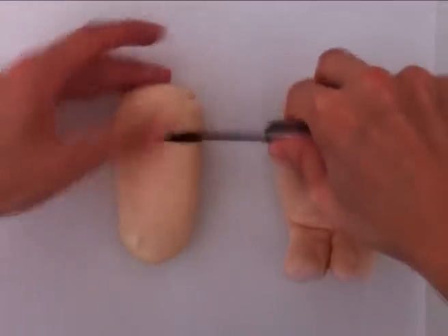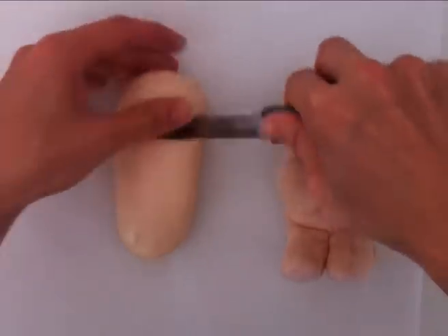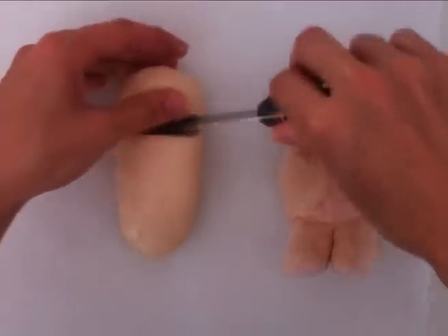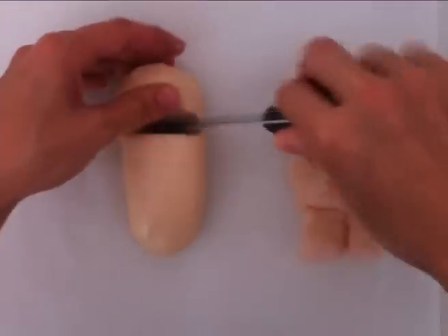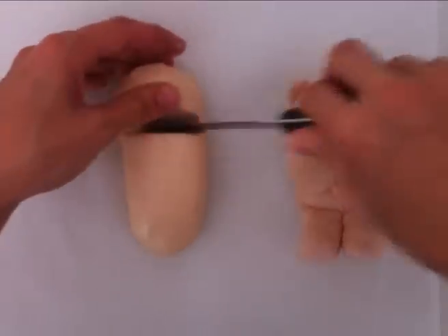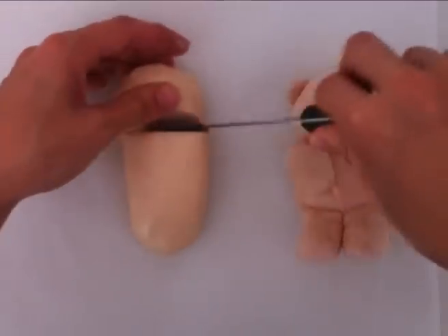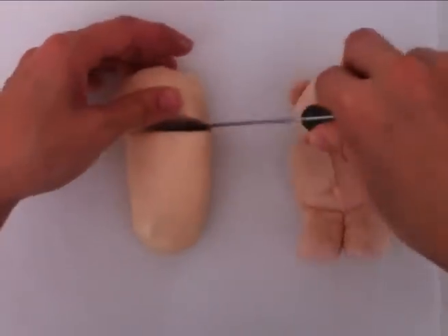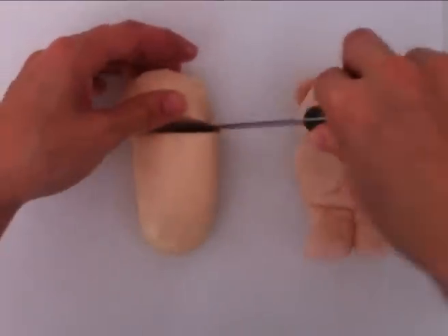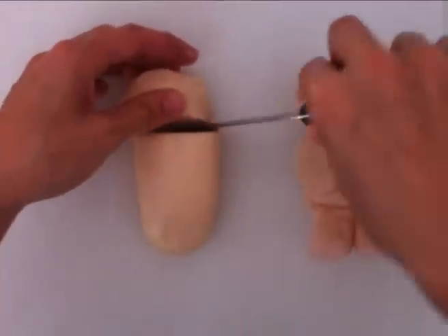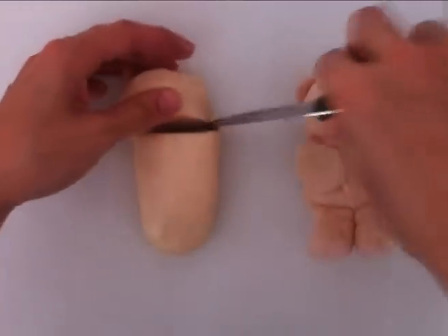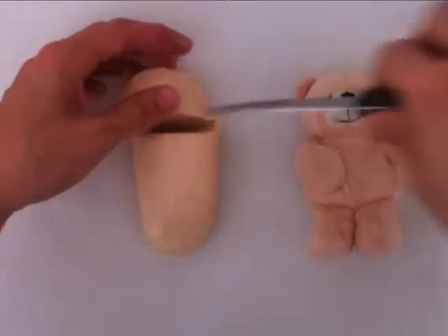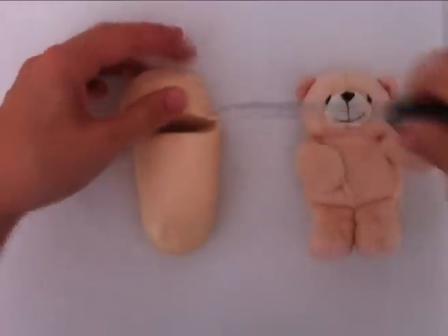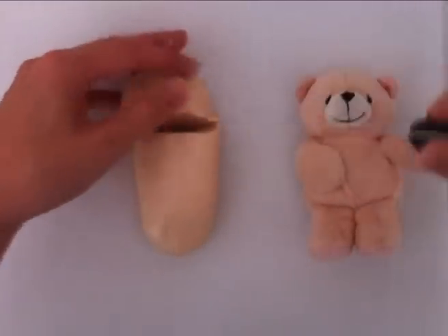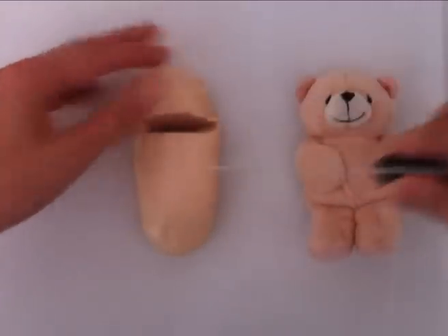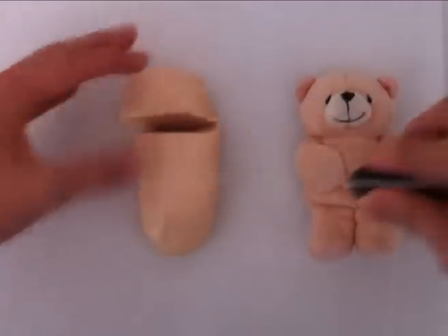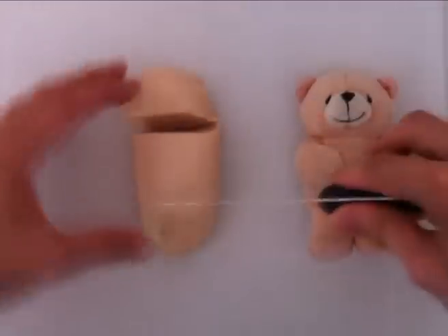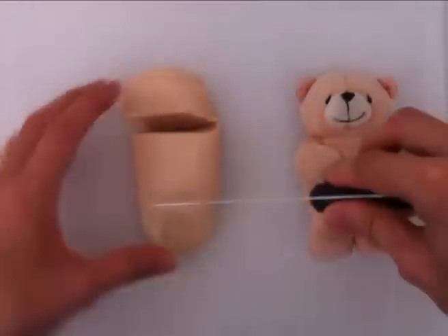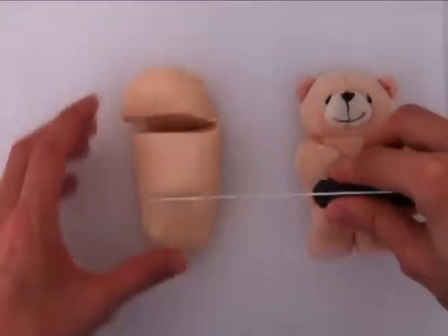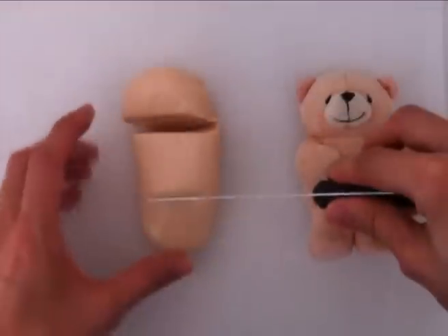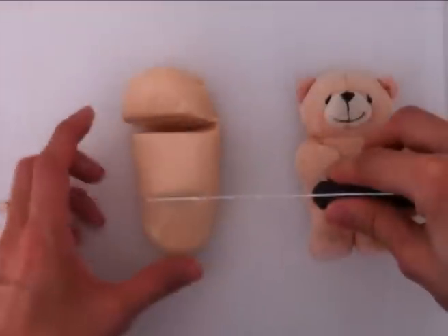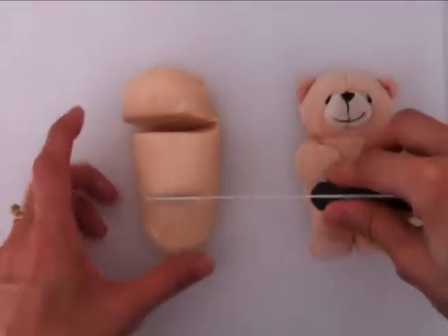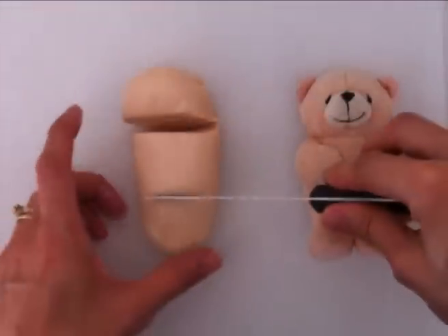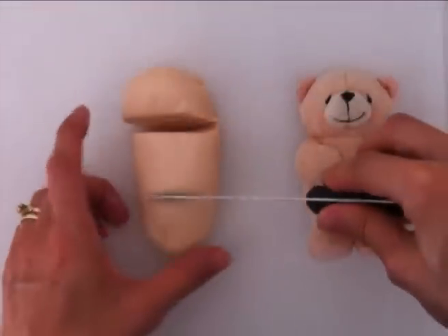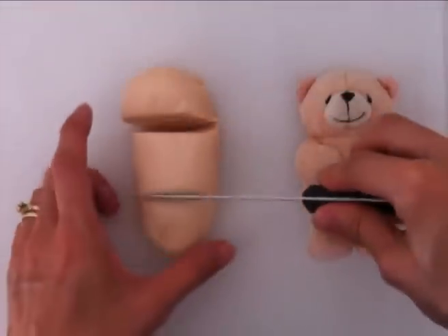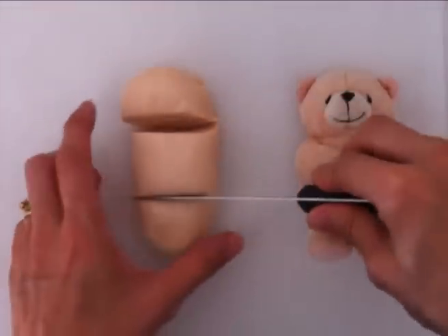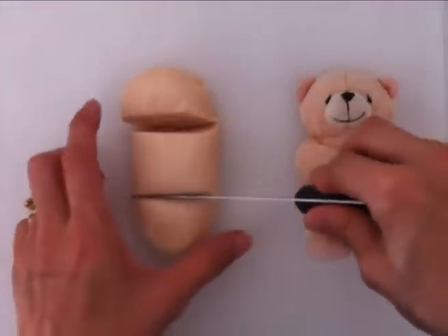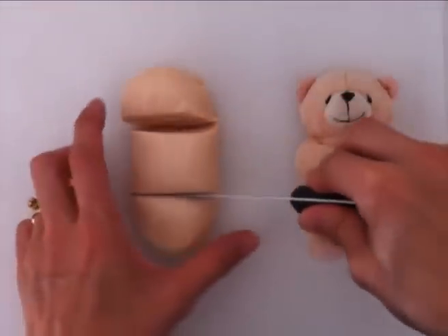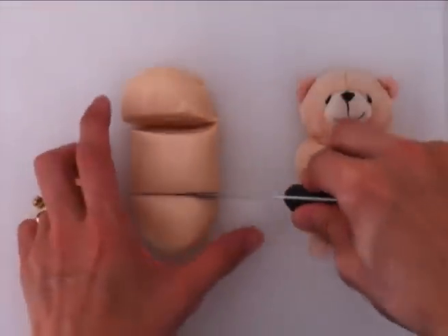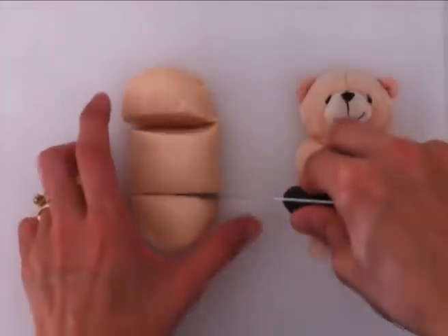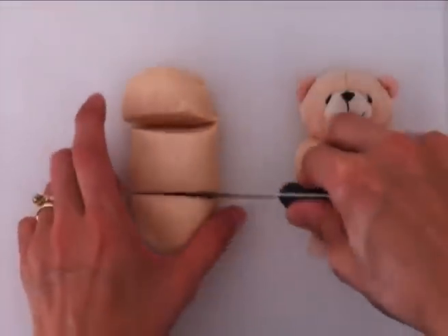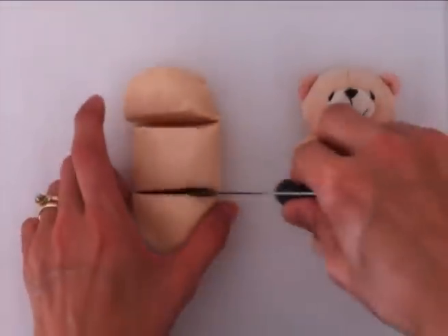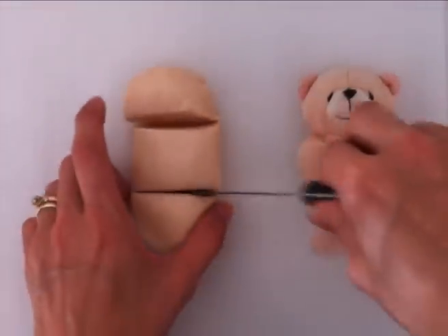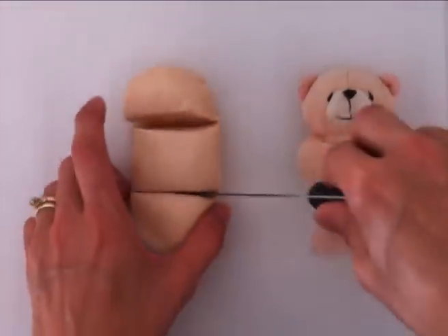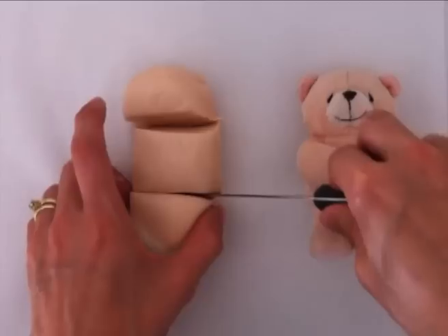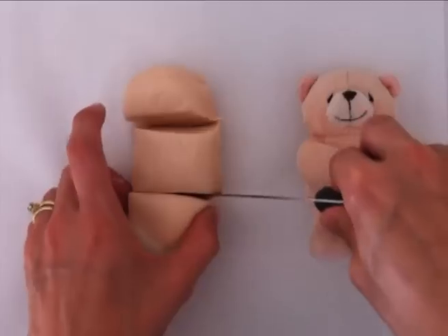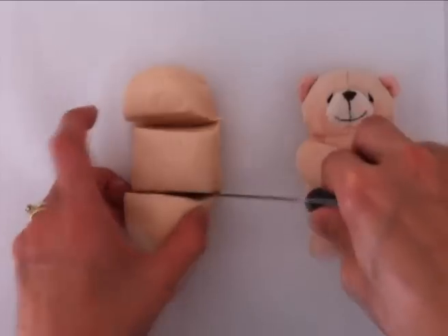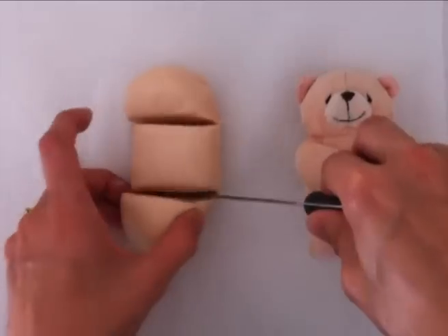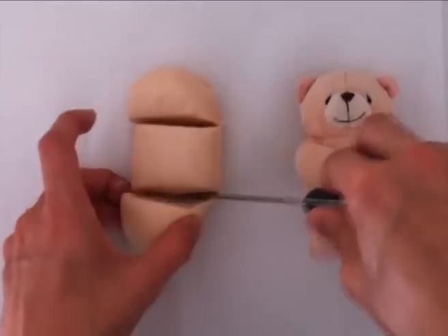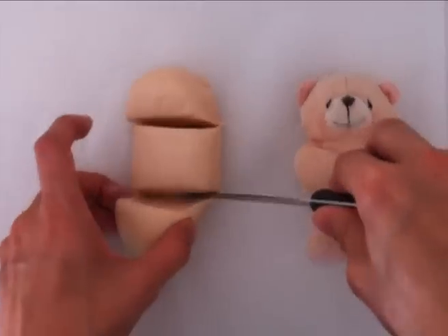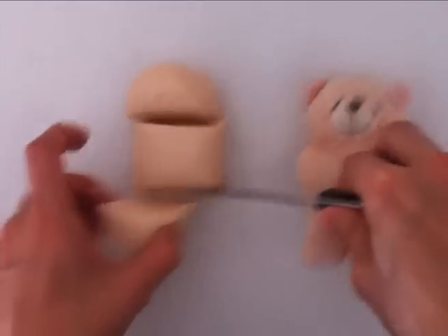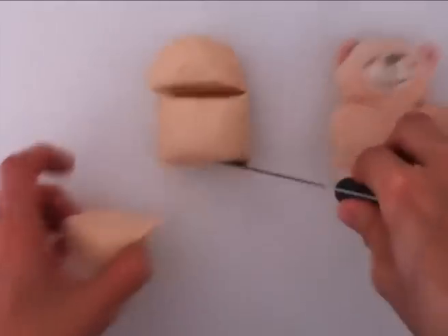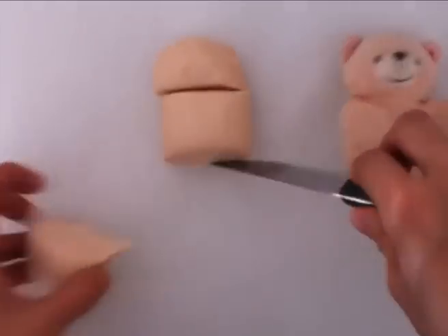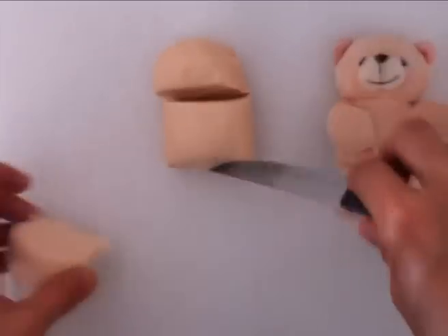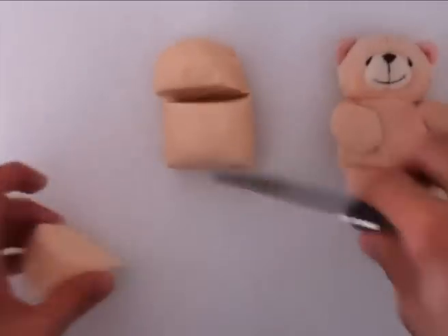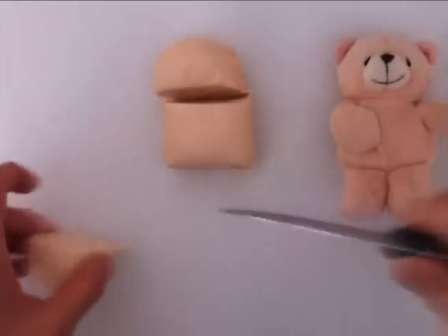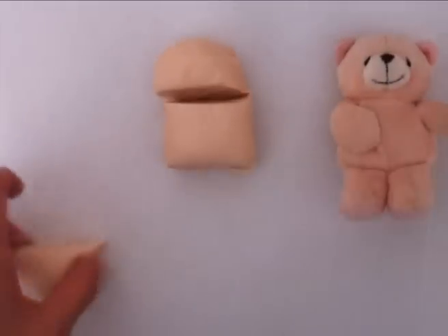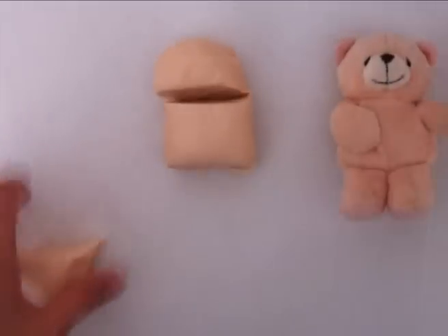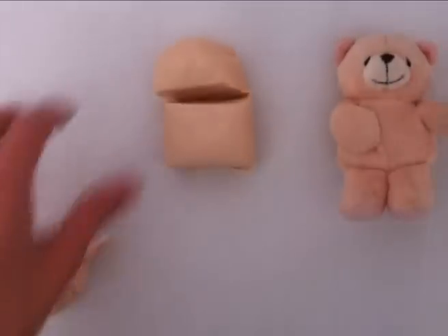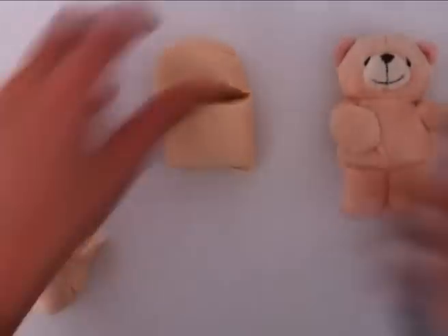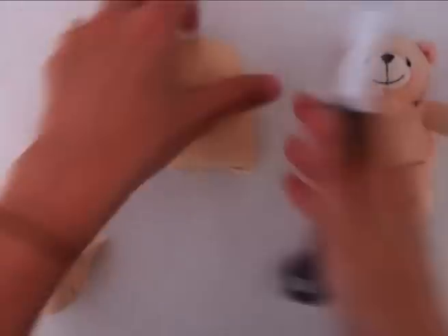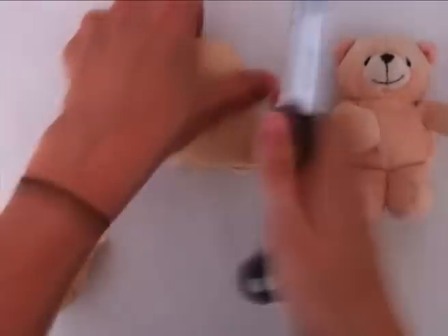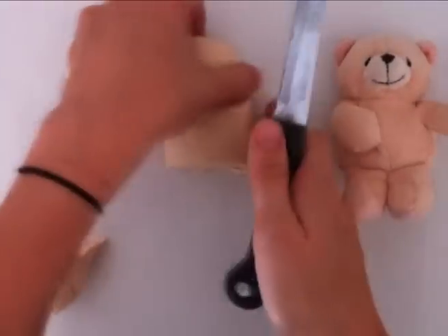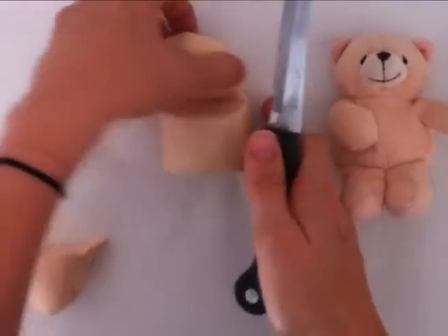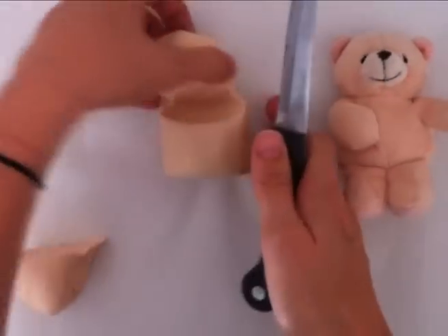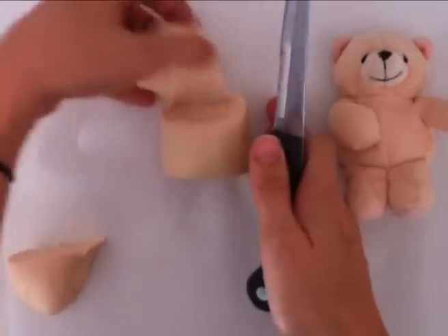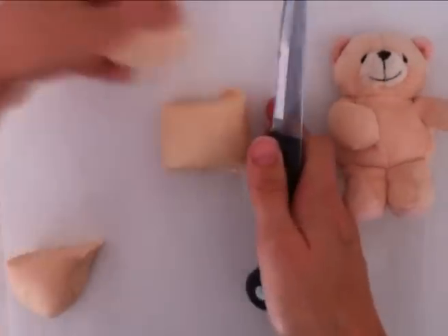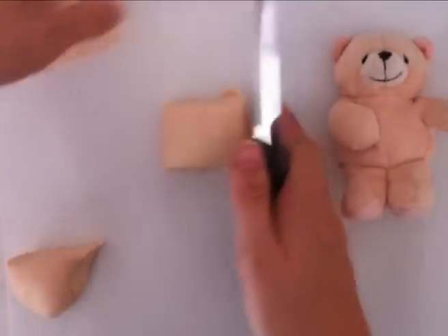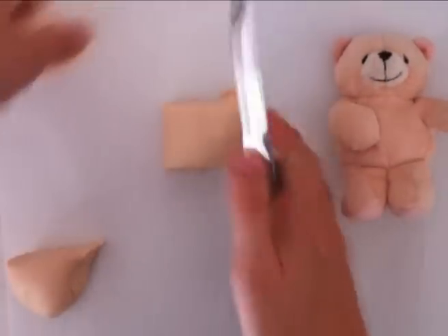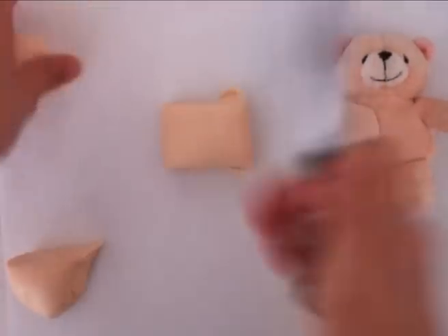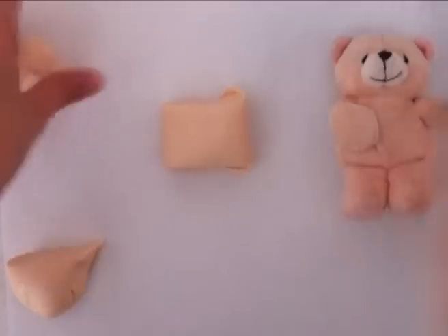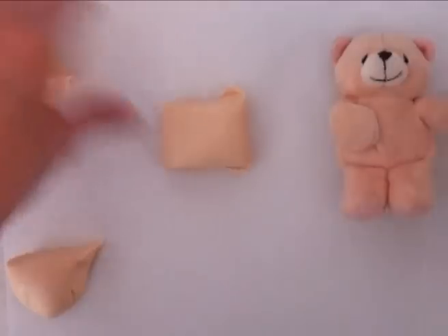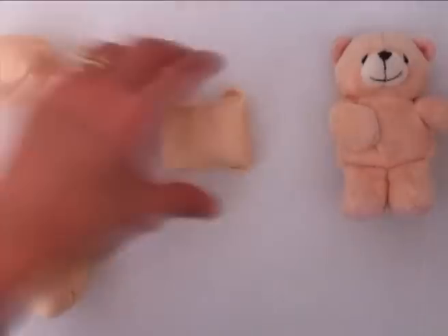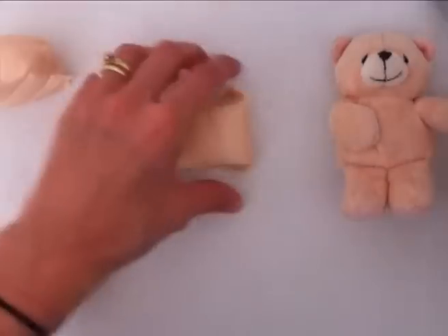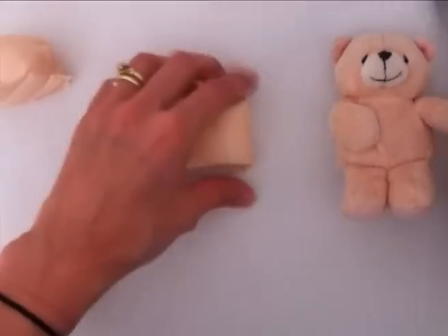Then we're going to split the fondant into basic sections for the amount we need for the body, the legs, the arms, and the head.